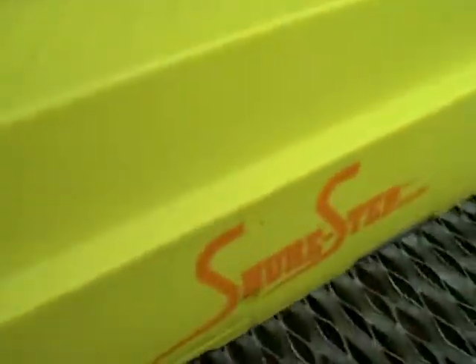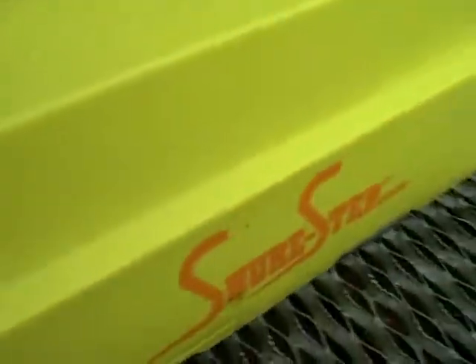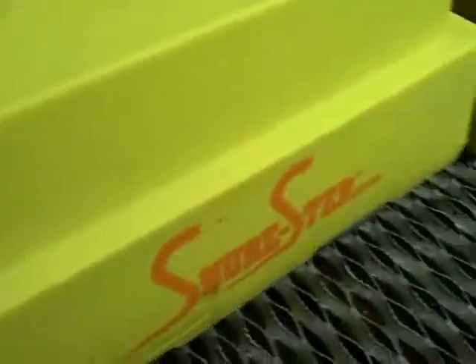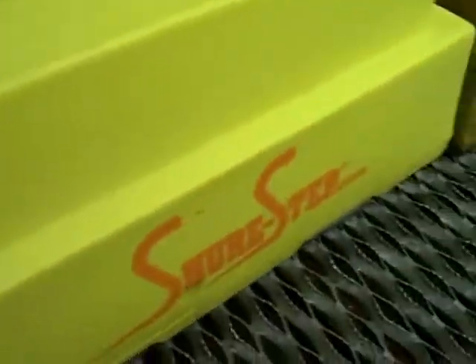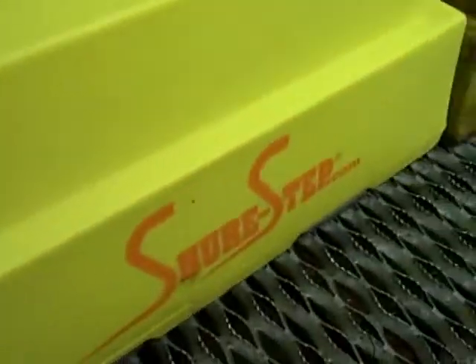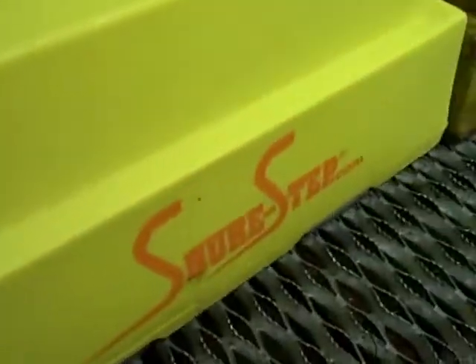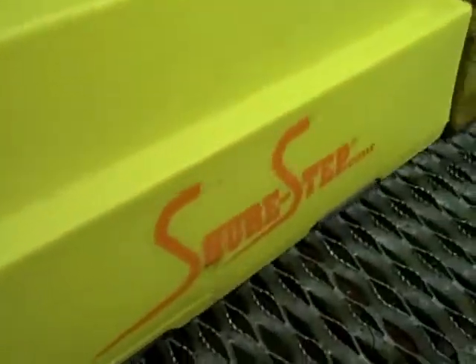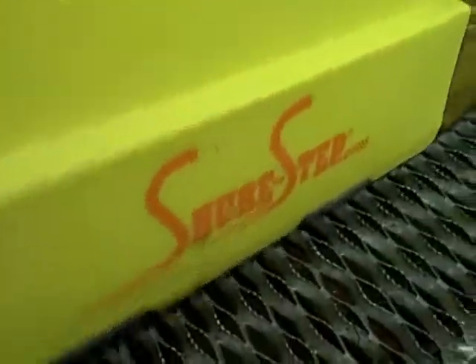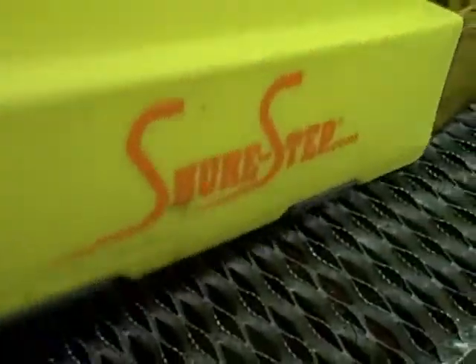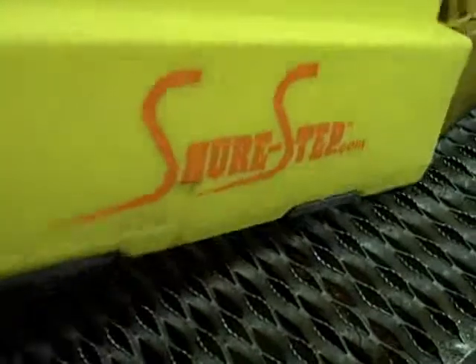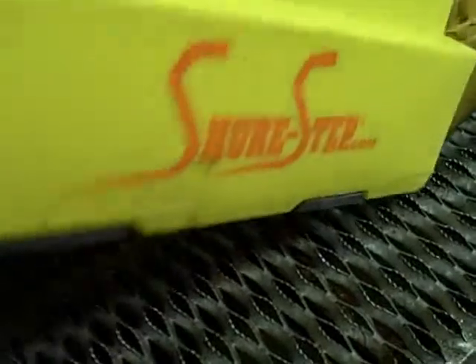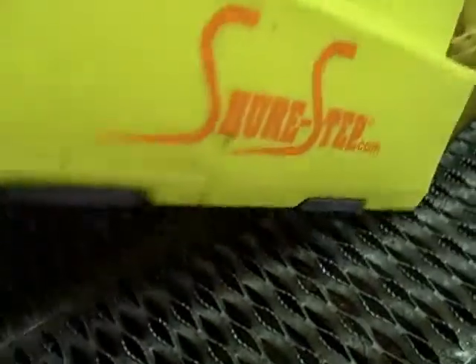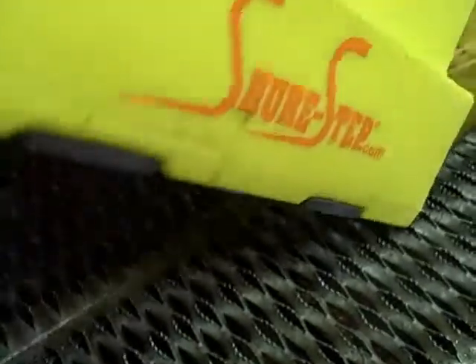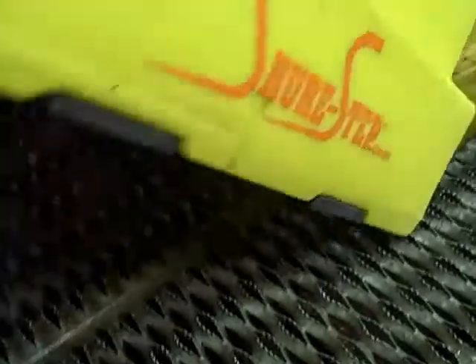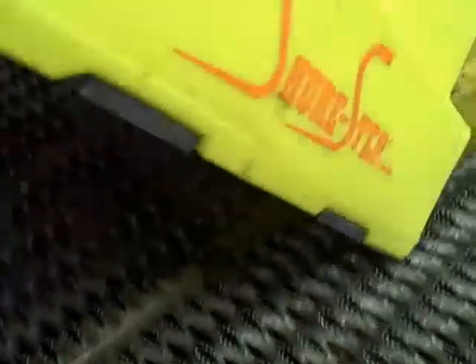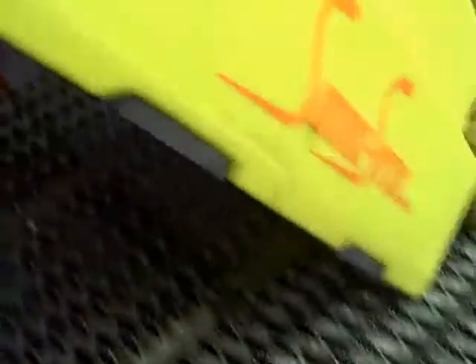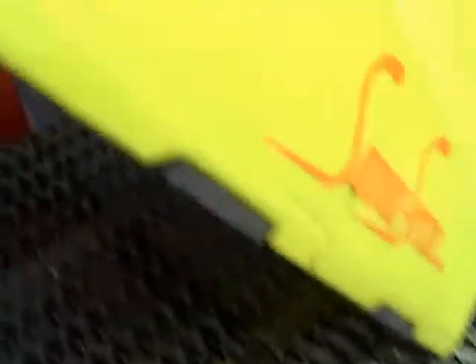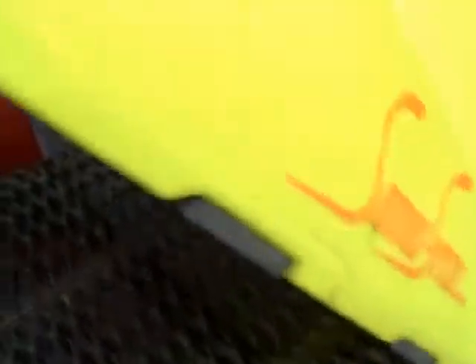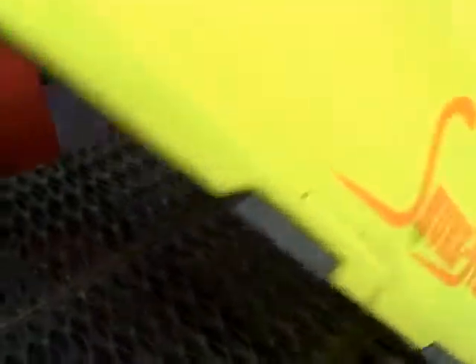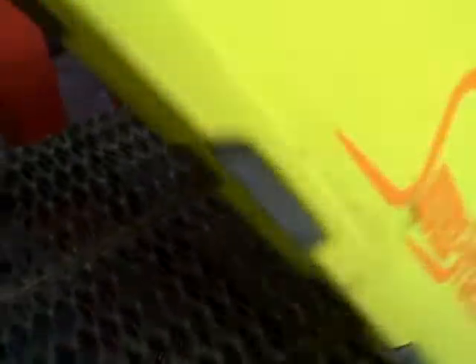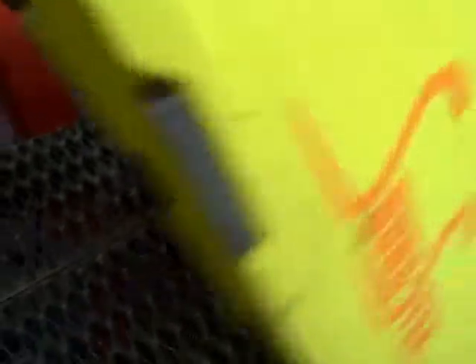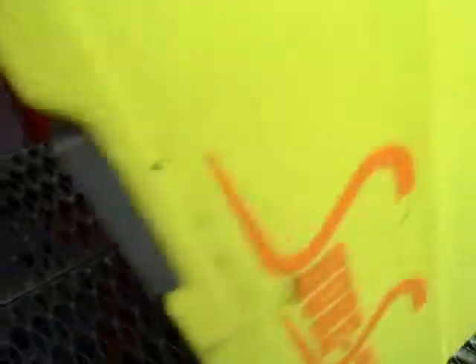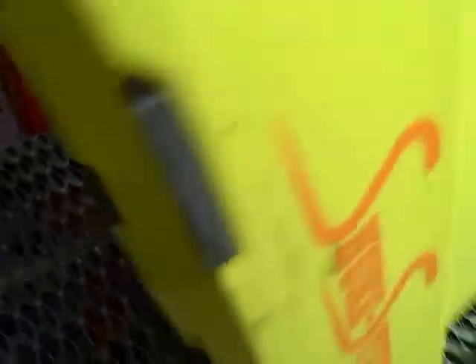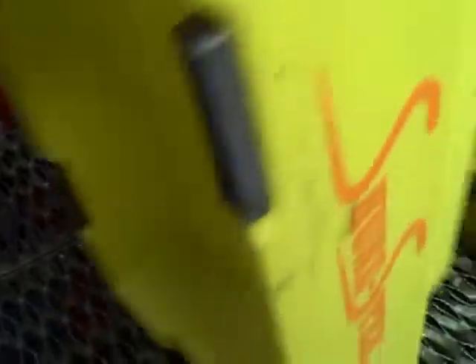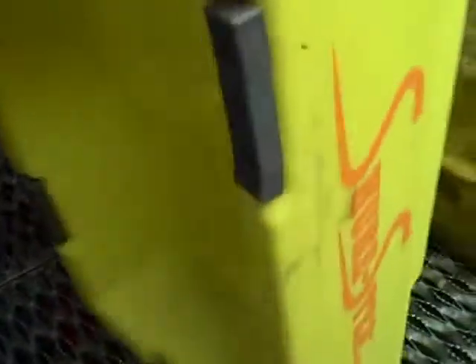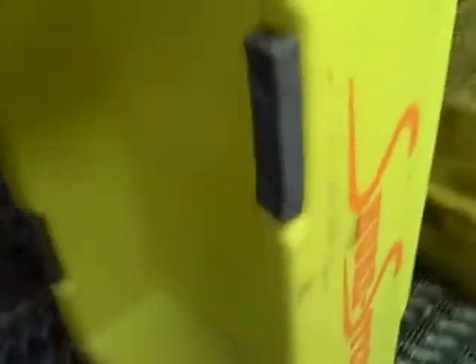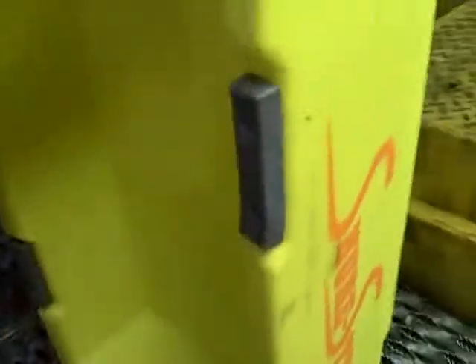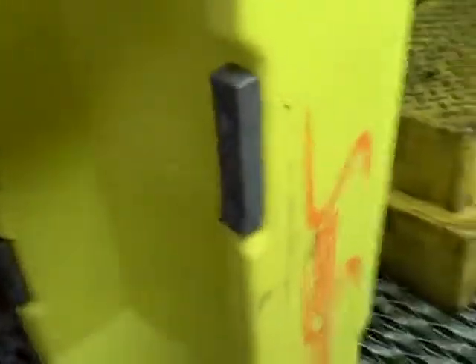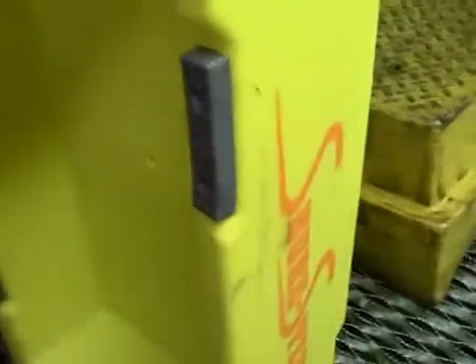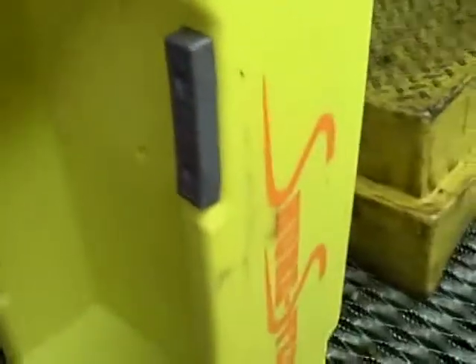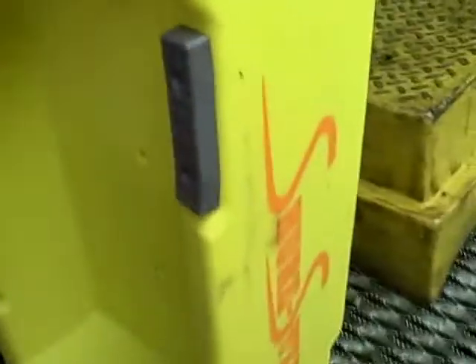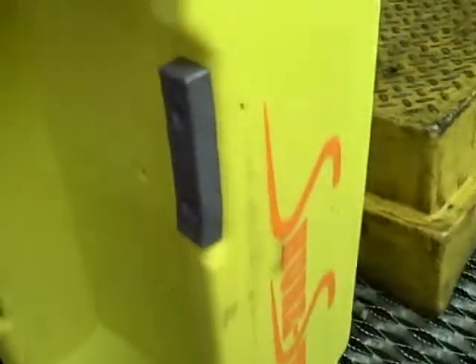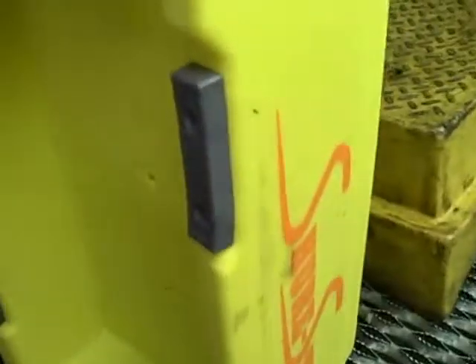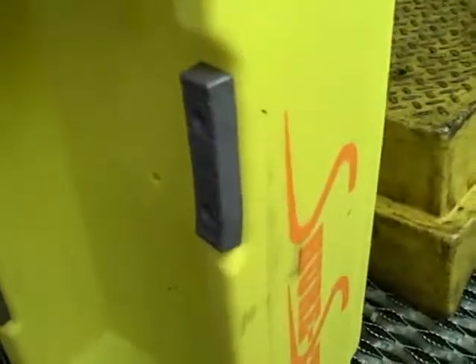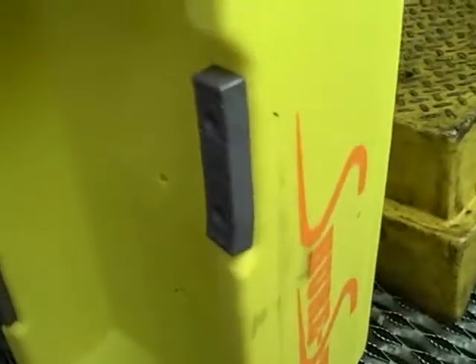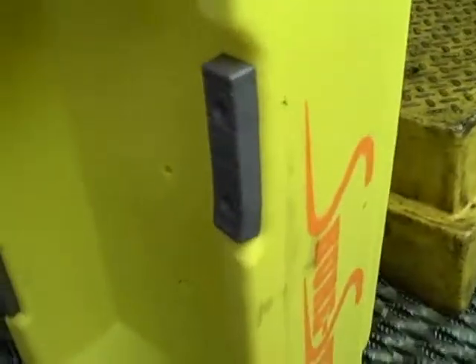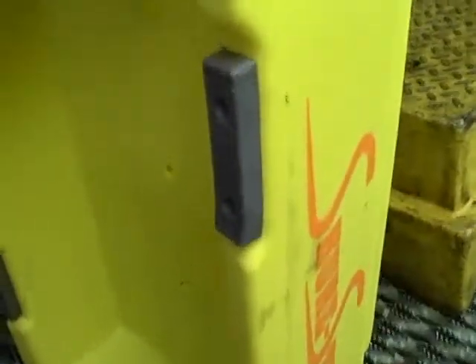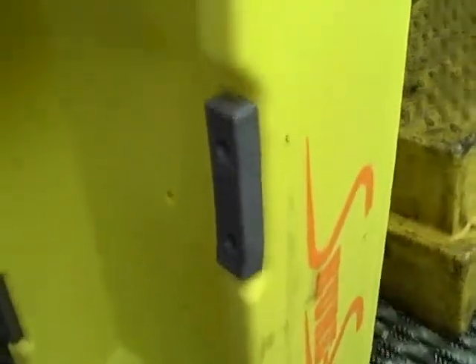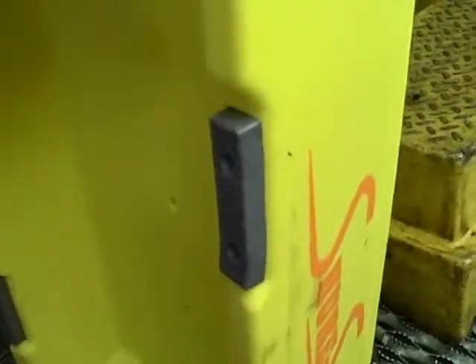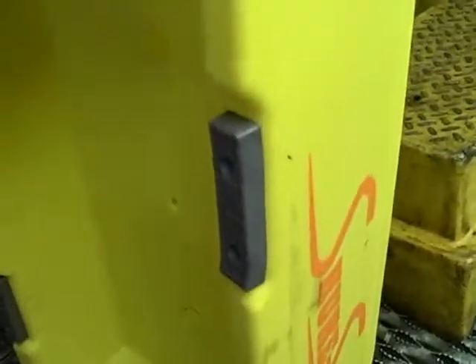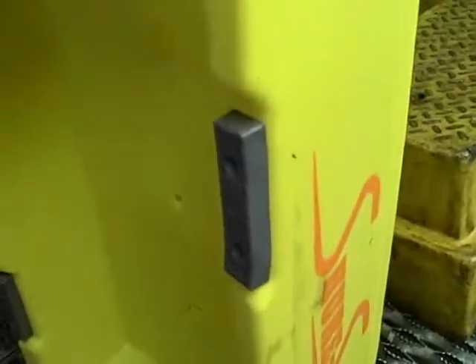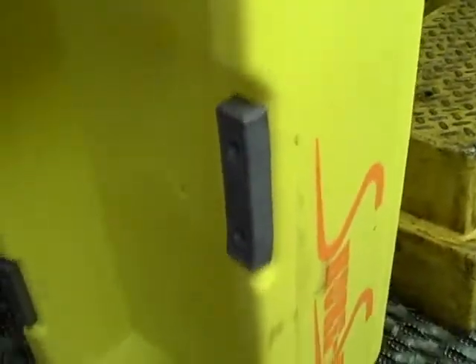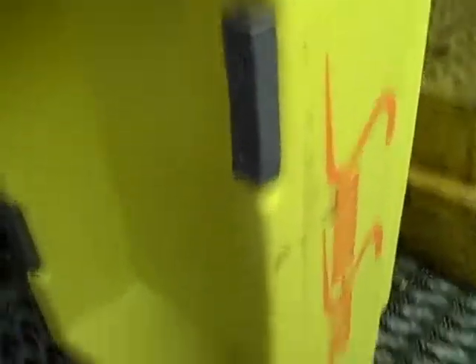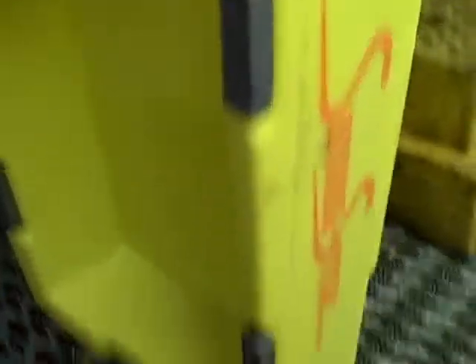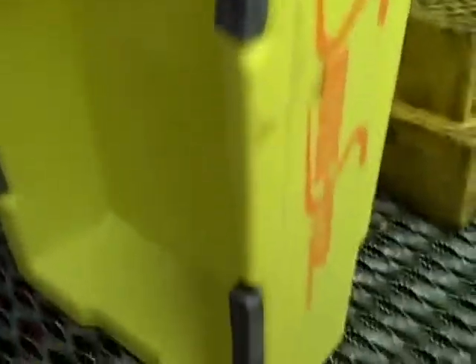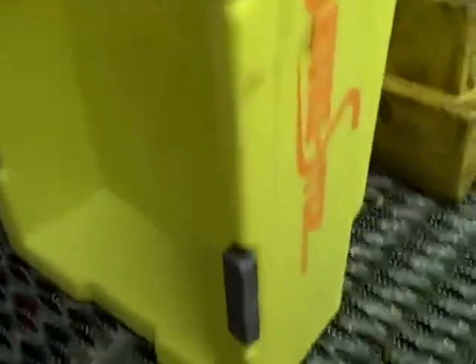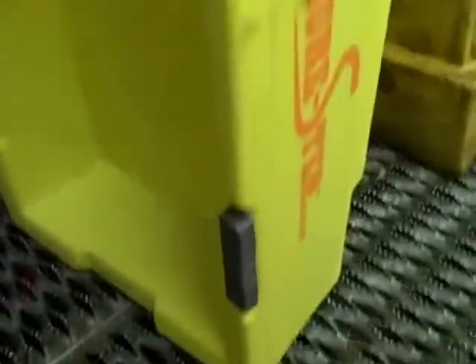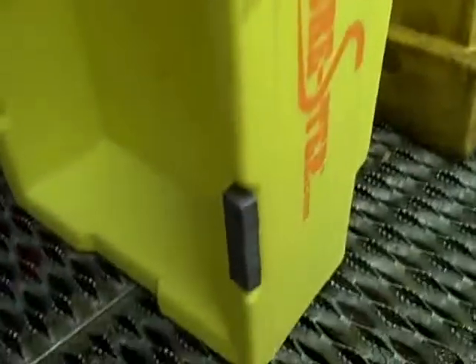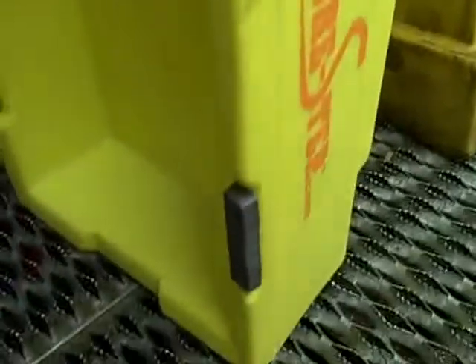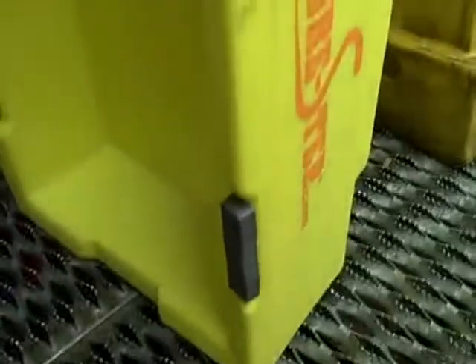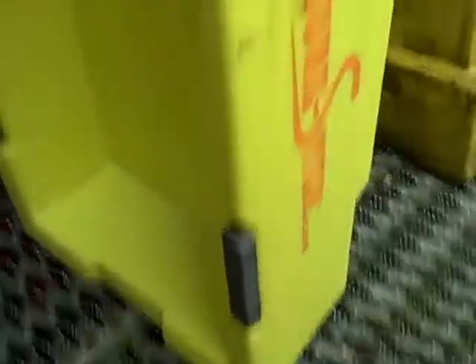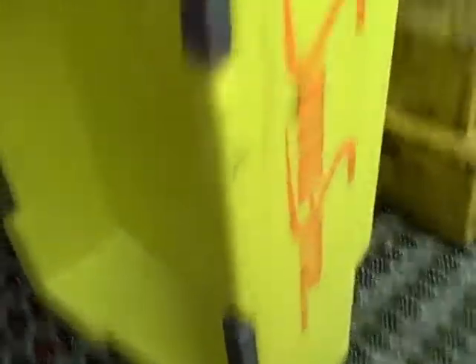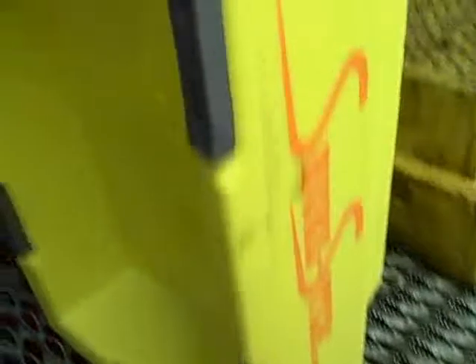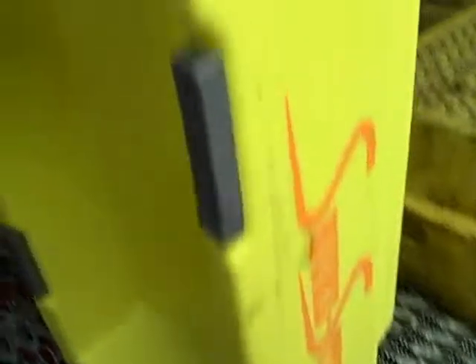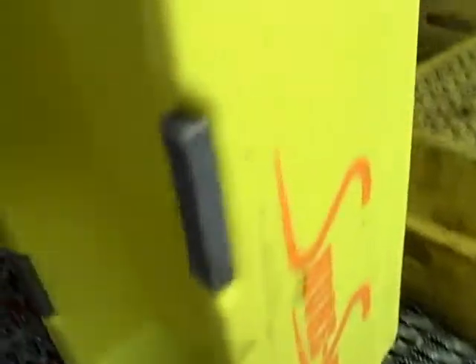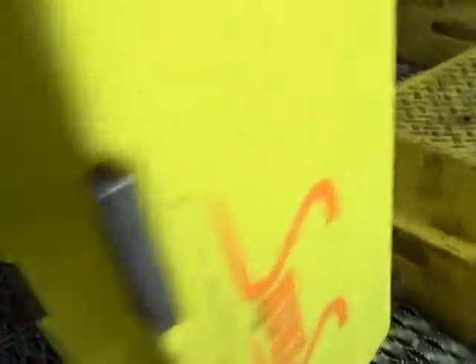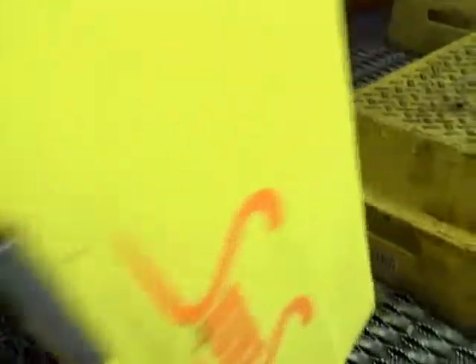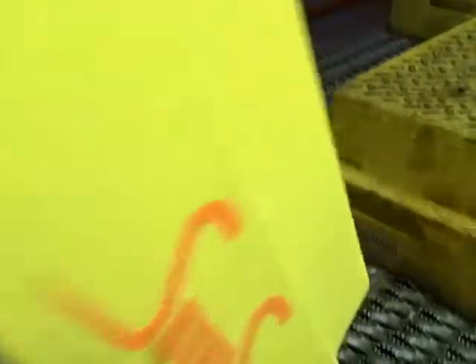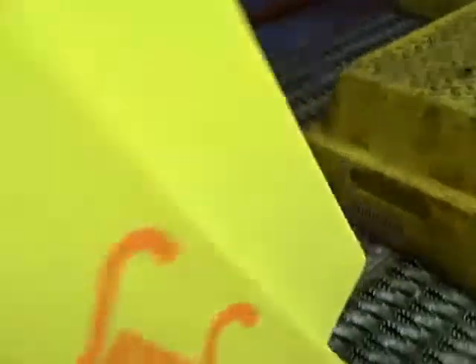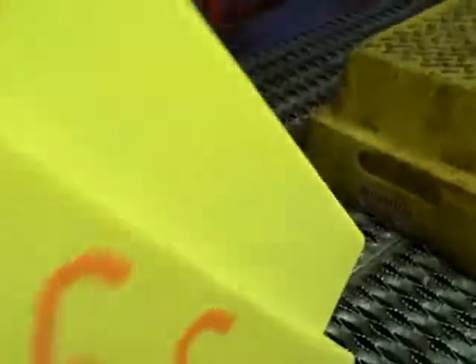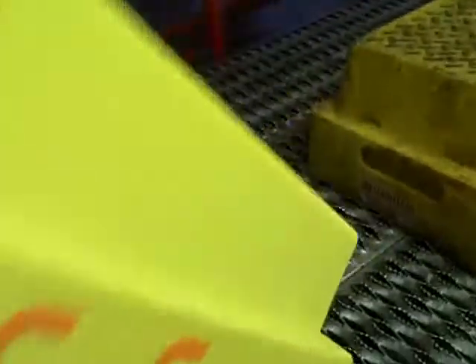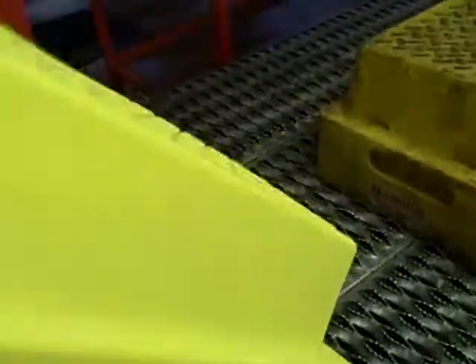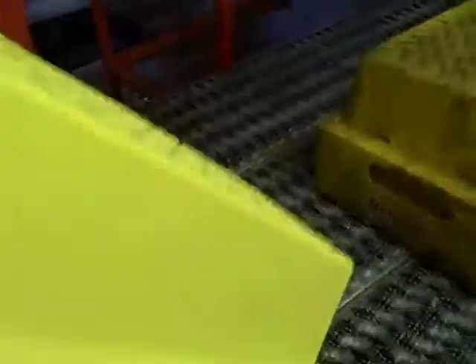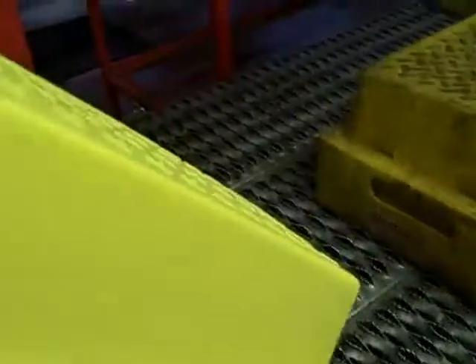These step stools will not slip on this grating because of the rubber pads. There are four of them on each one of the steps.